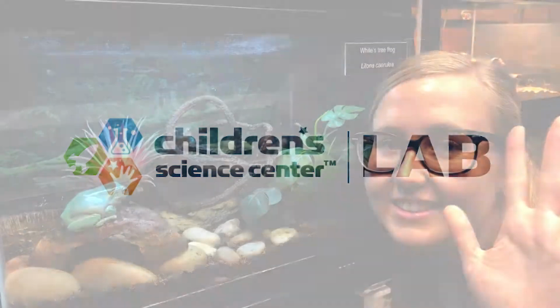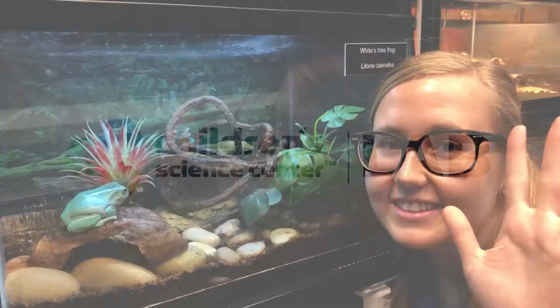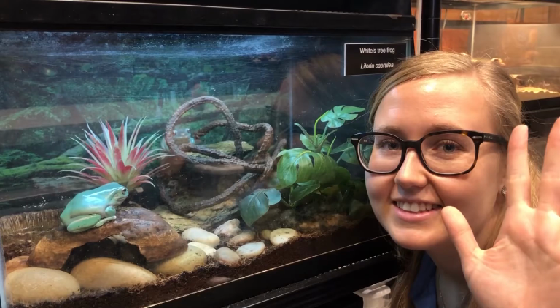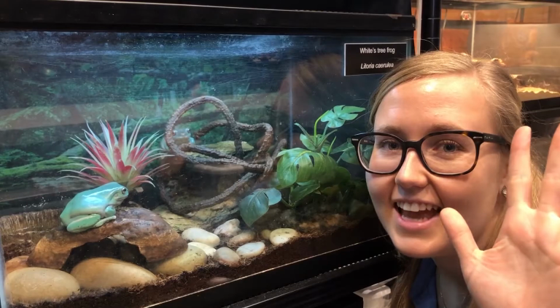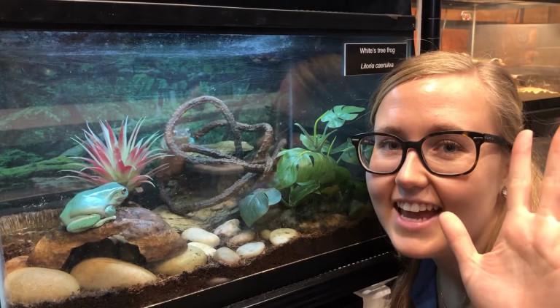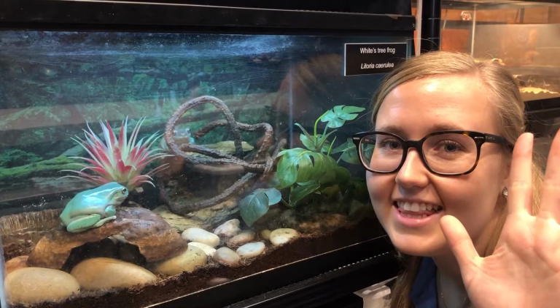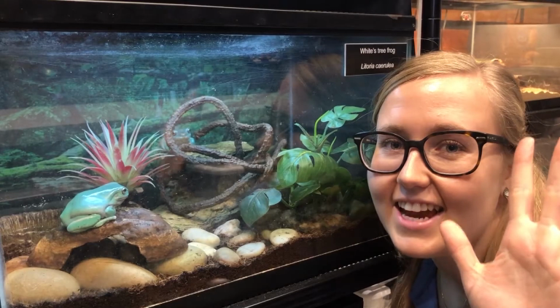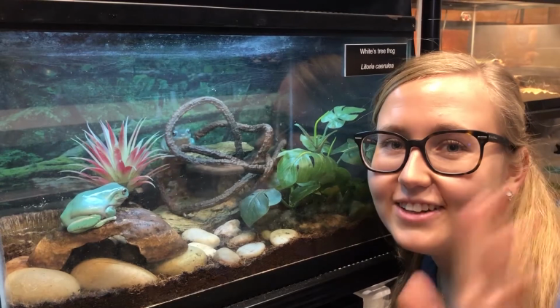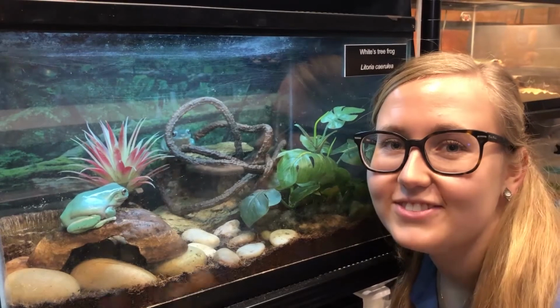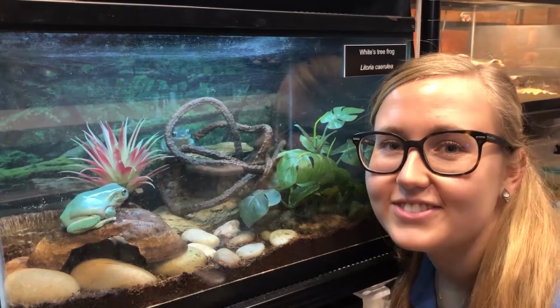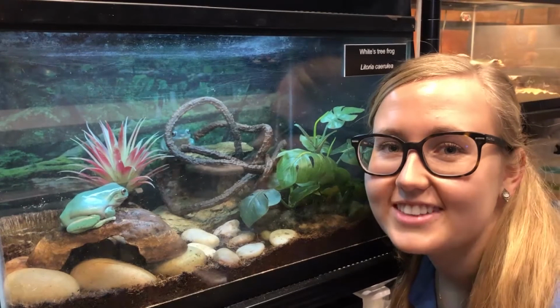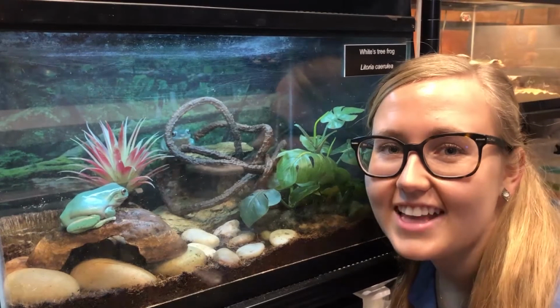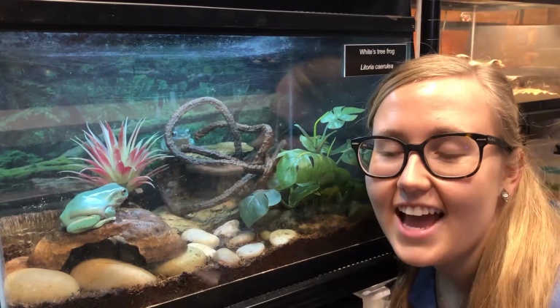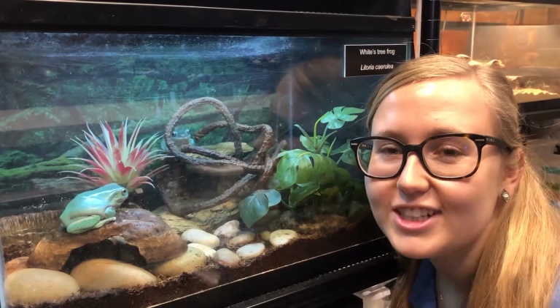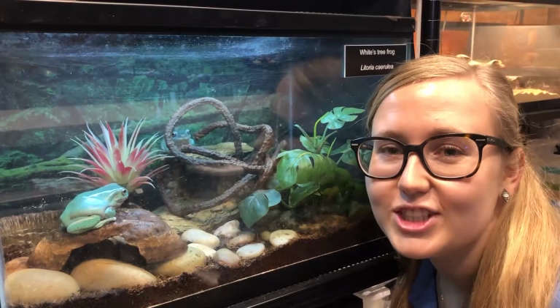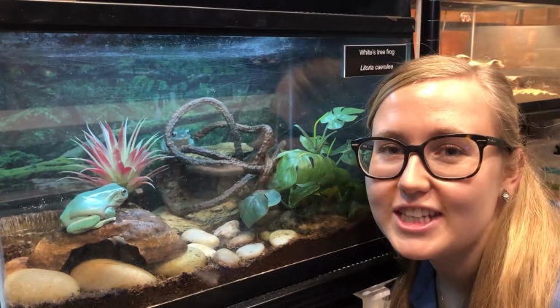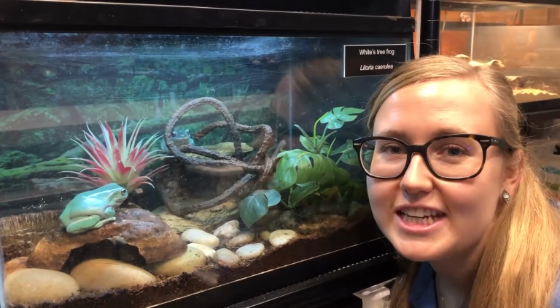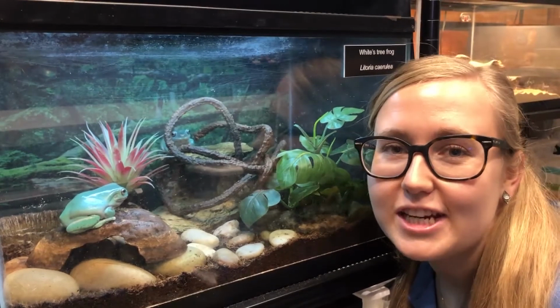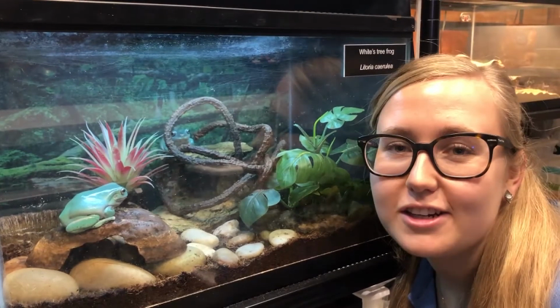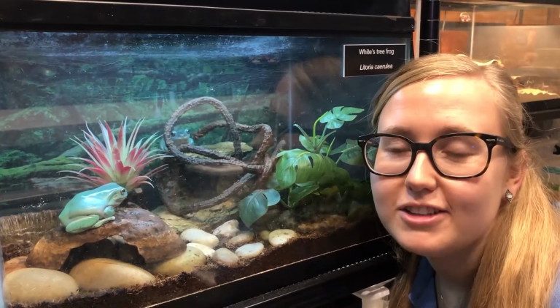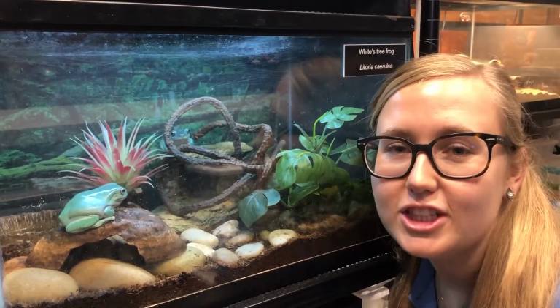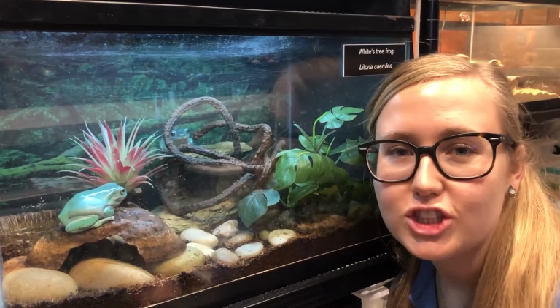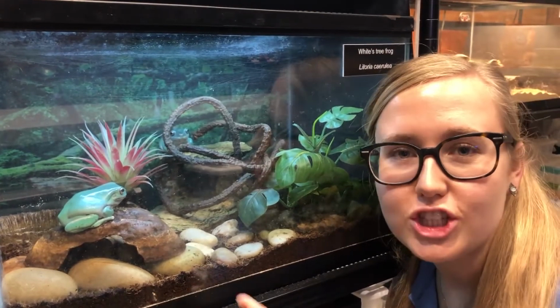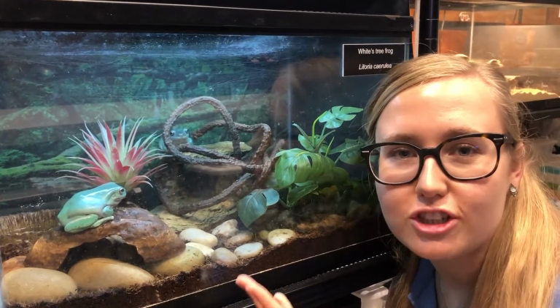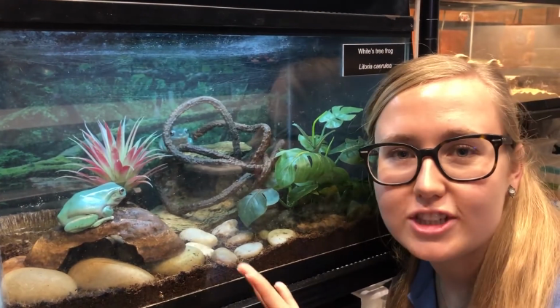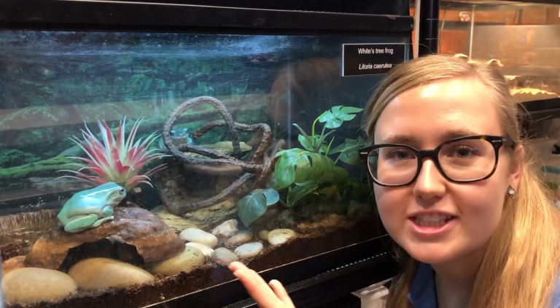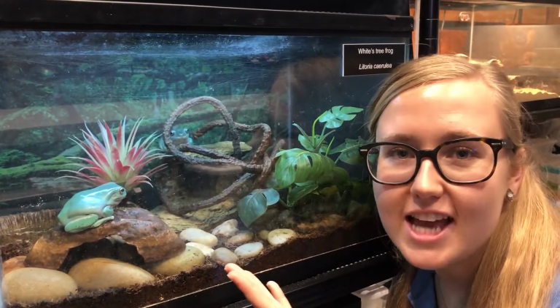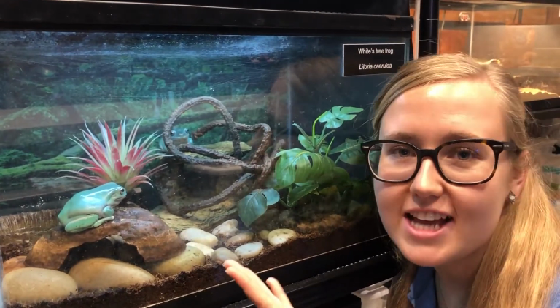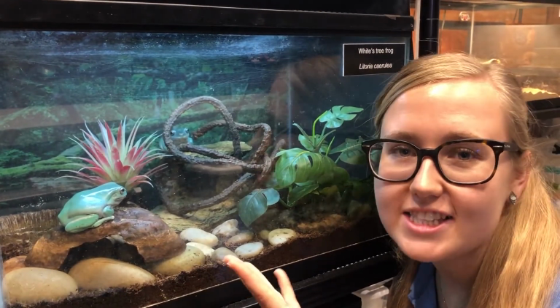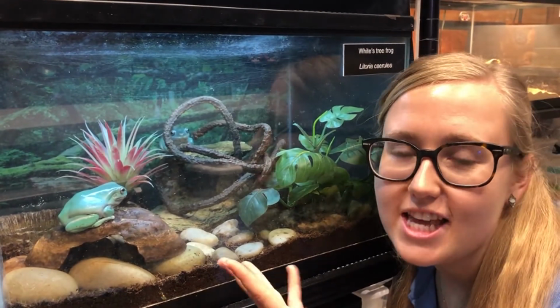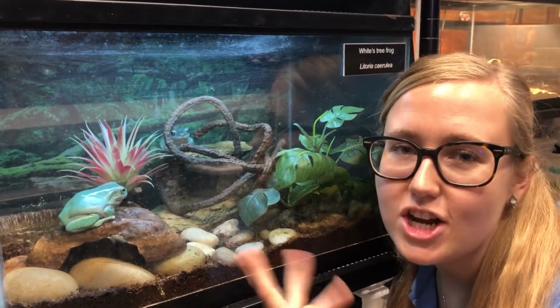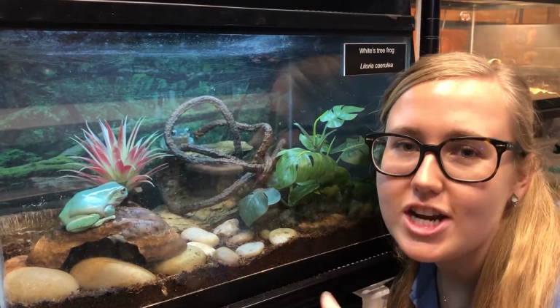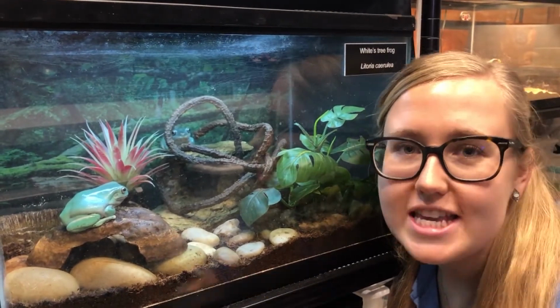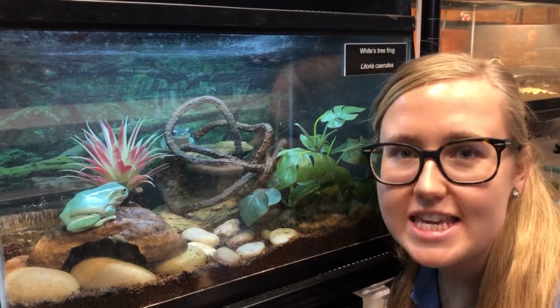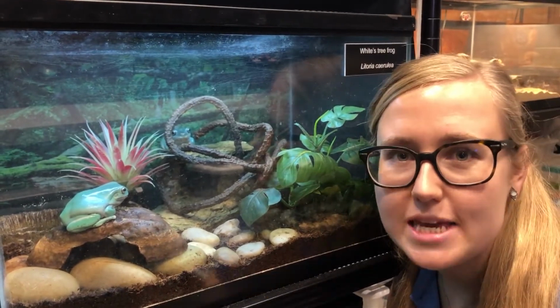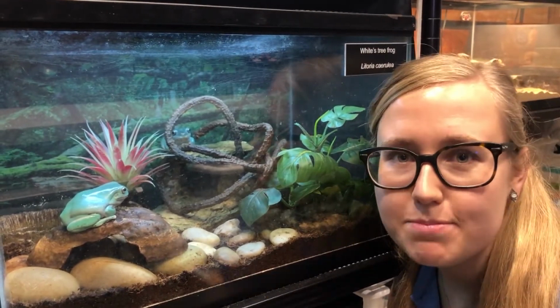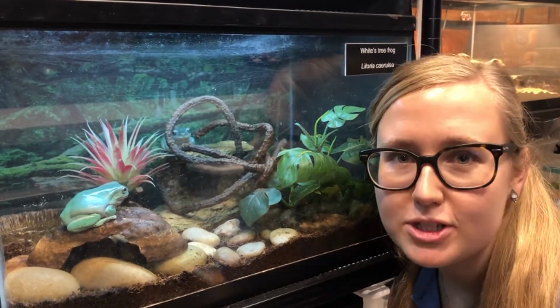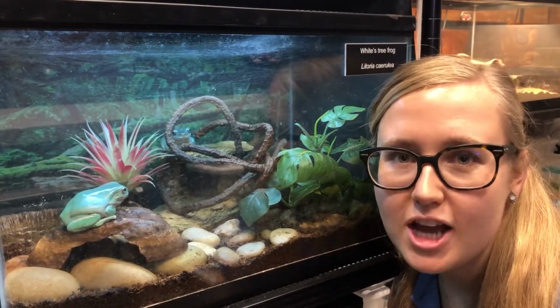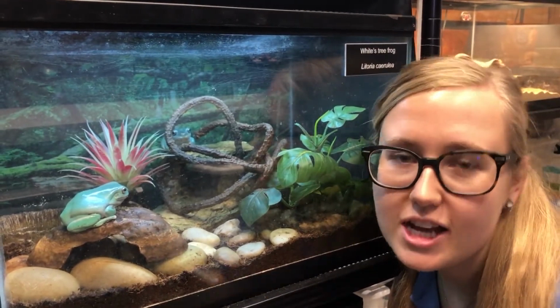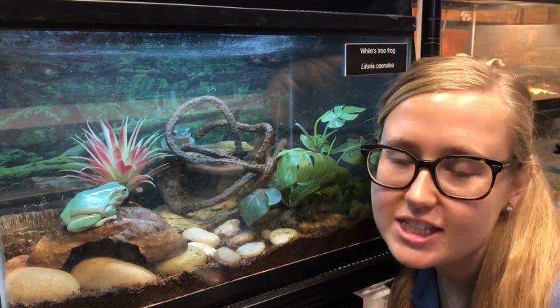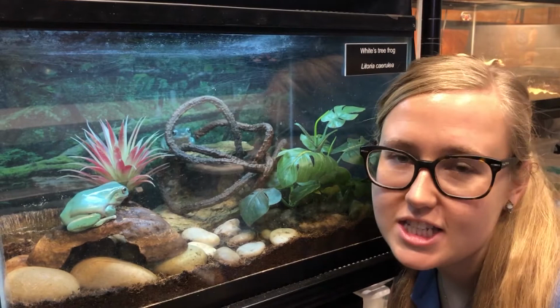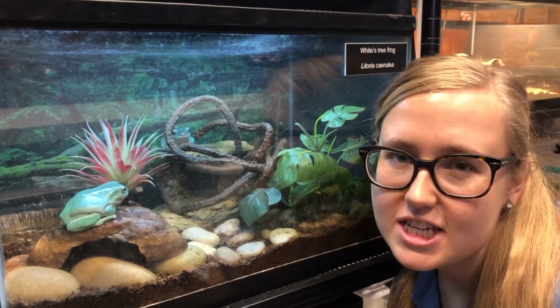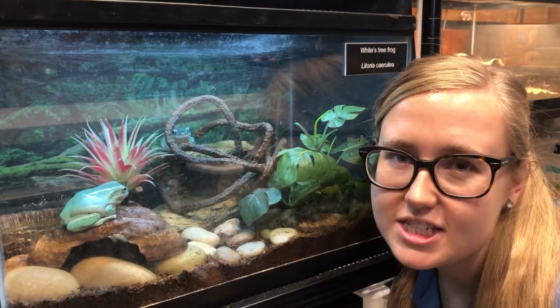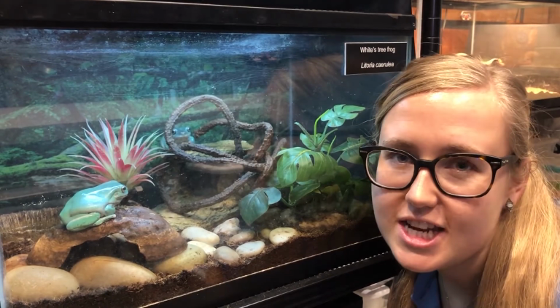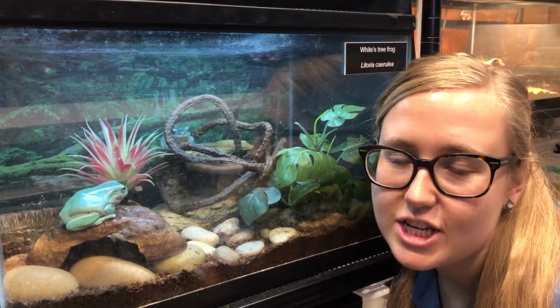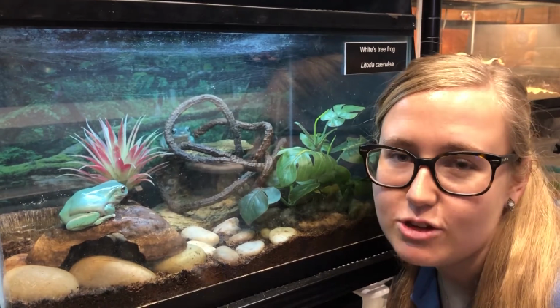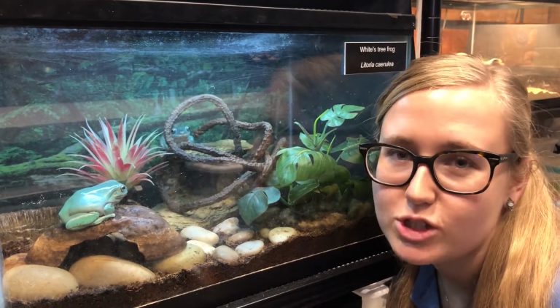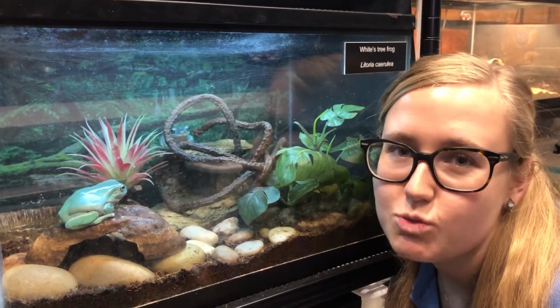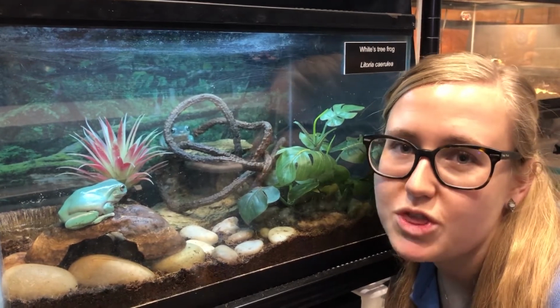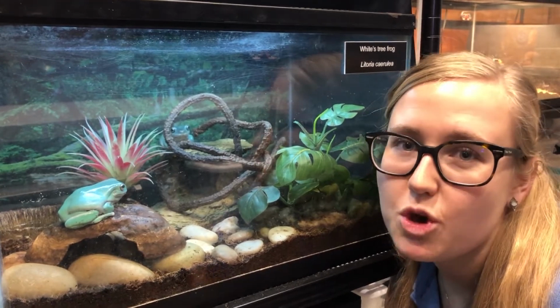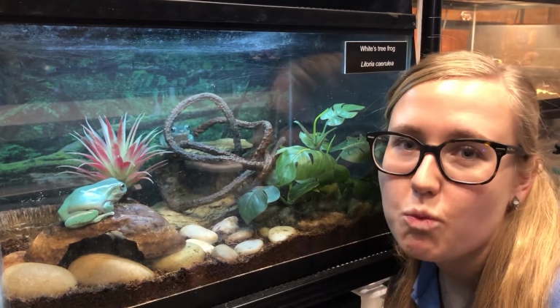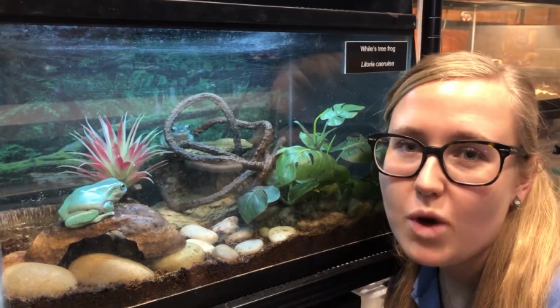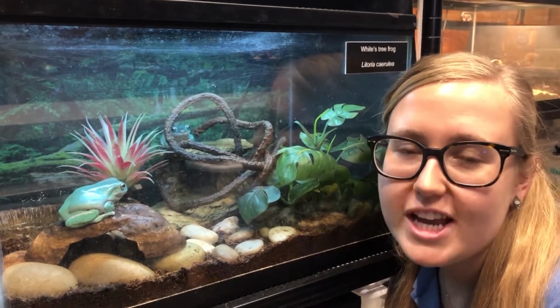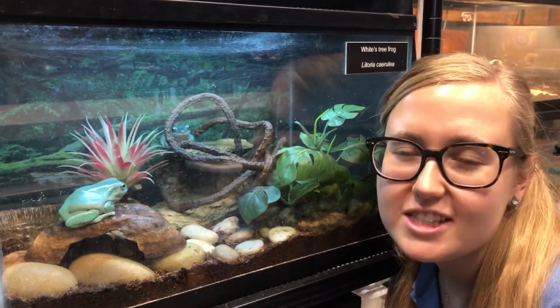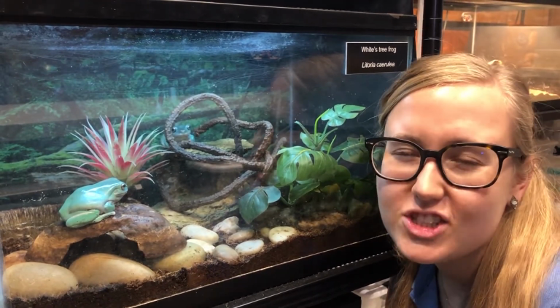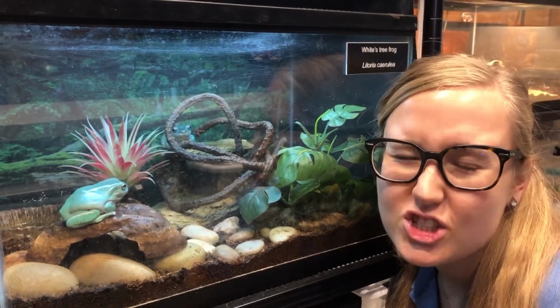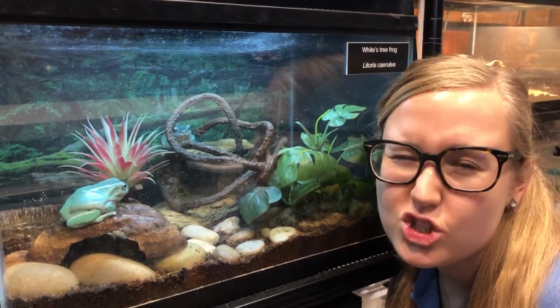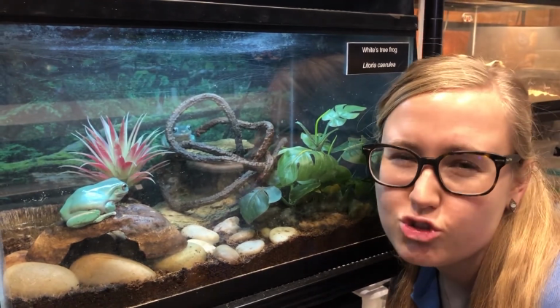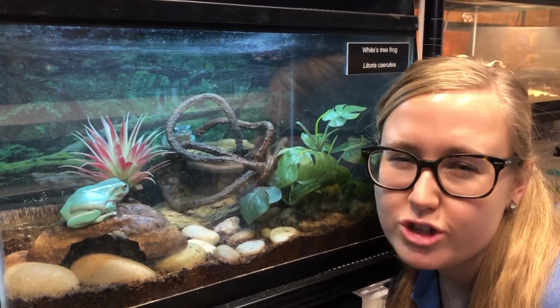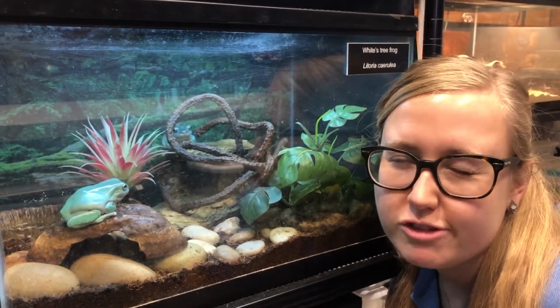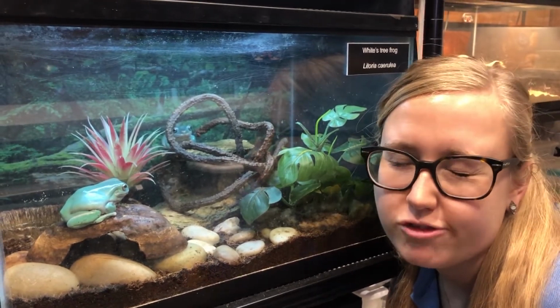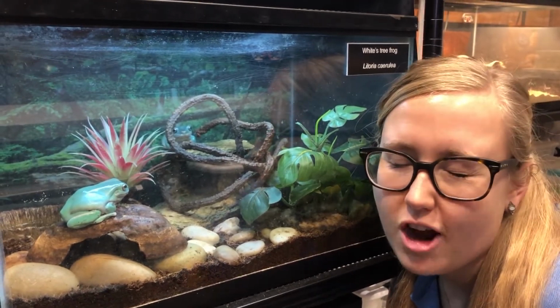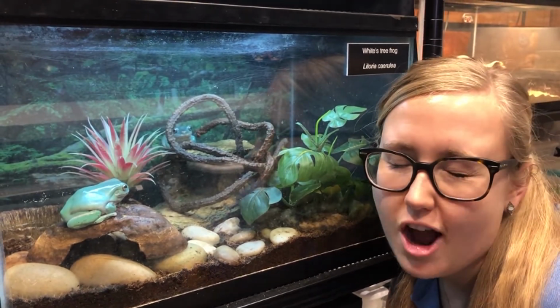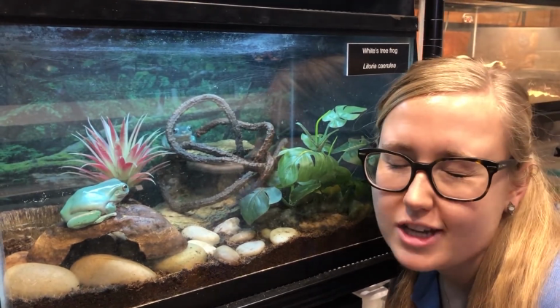Hey there, Ashlyn here. Children's Science Center Keeper Talks continues with the White's Tree Frogs.